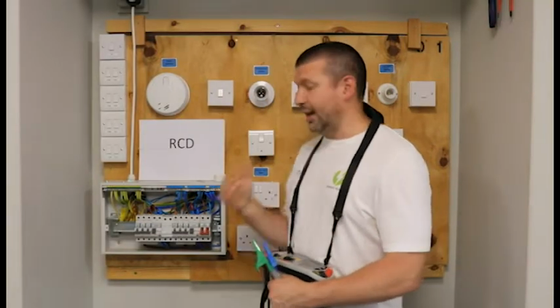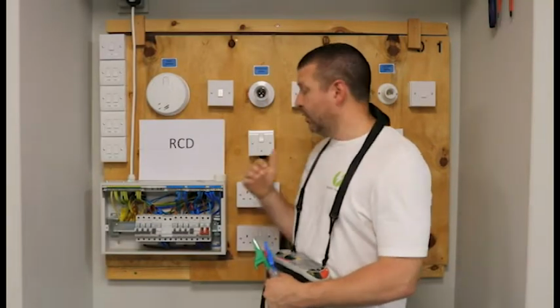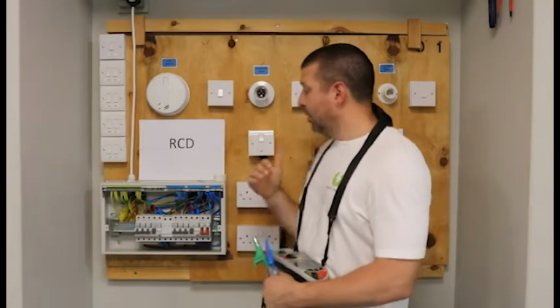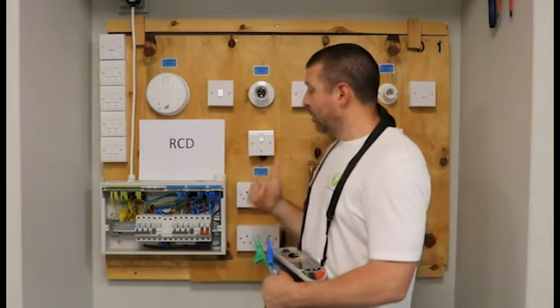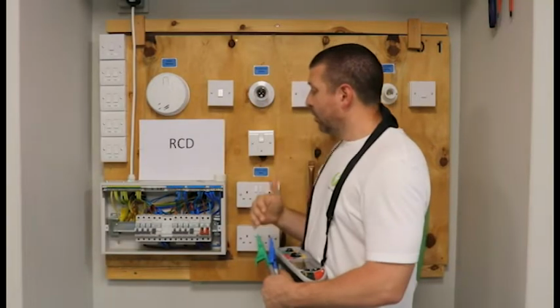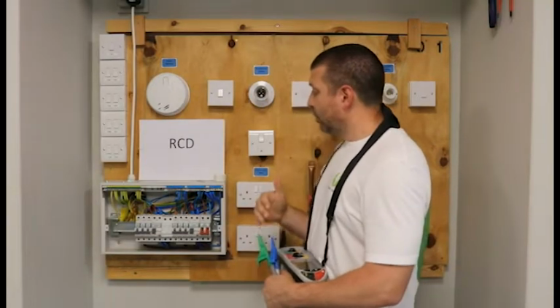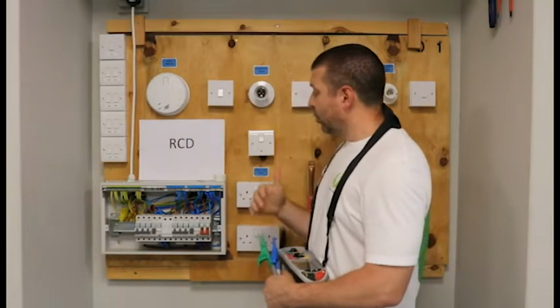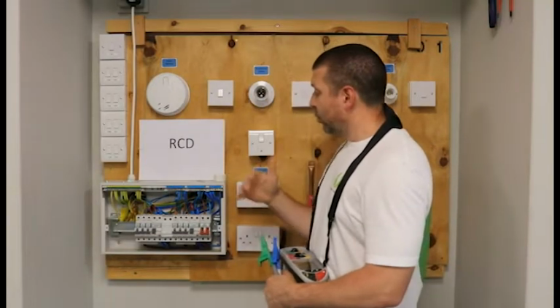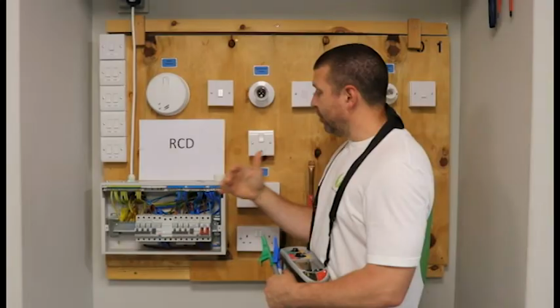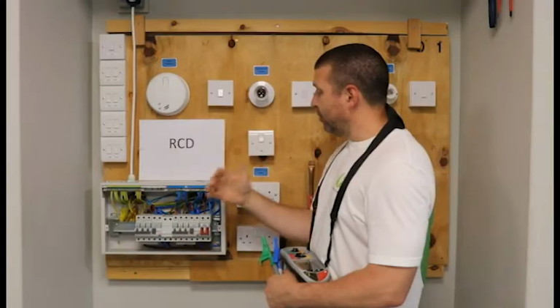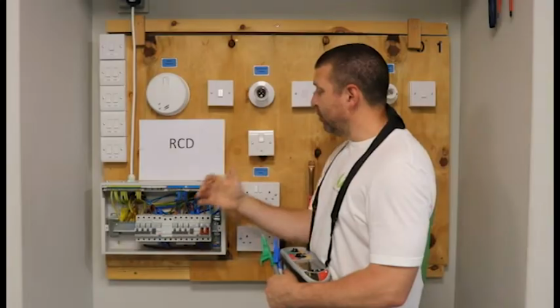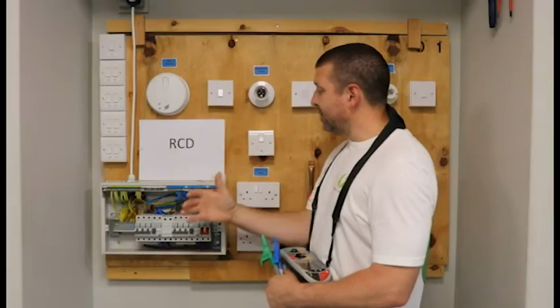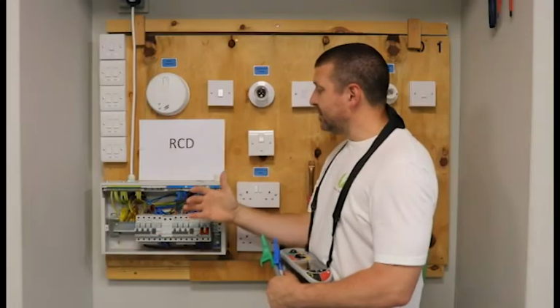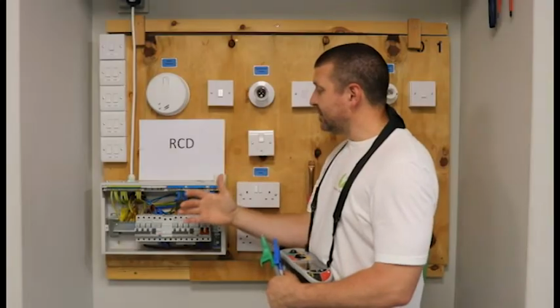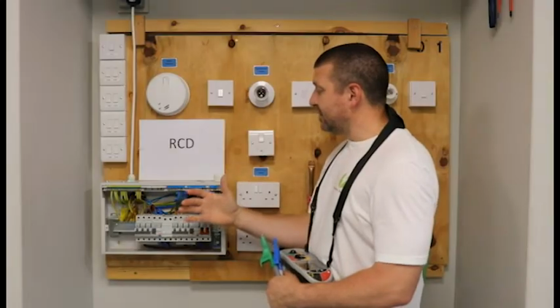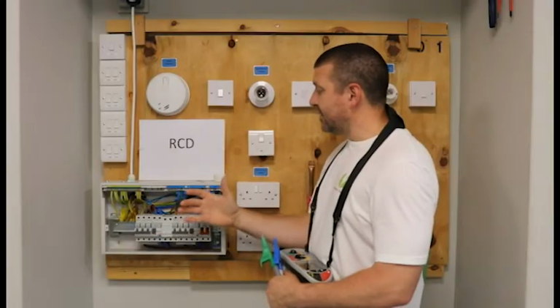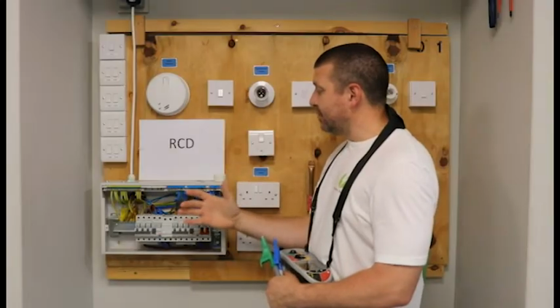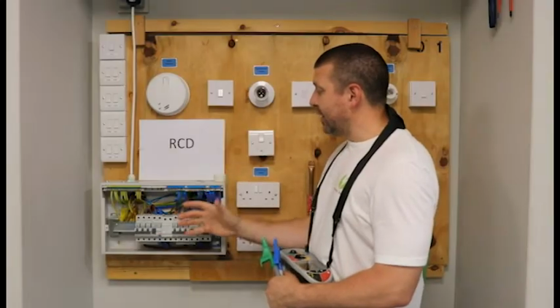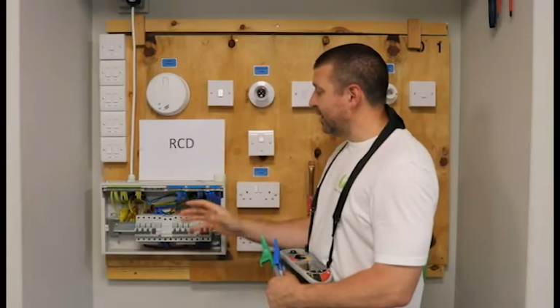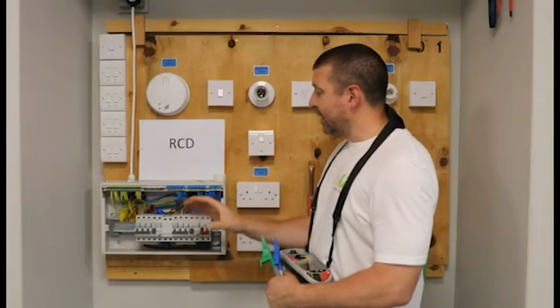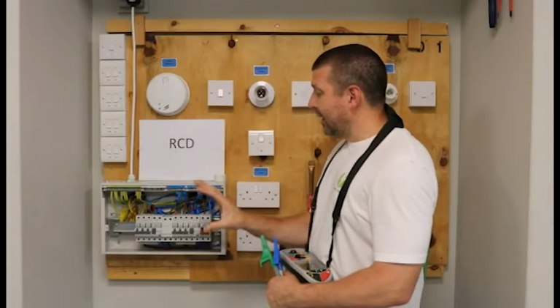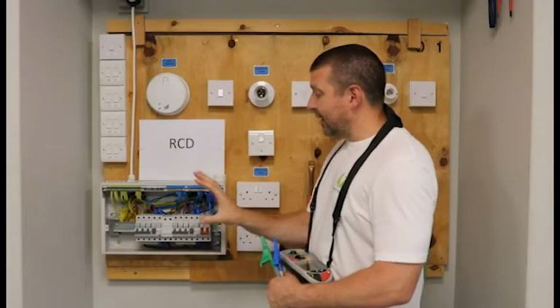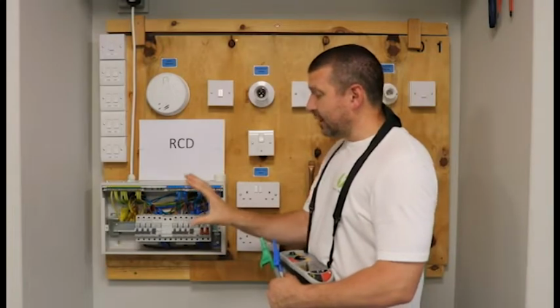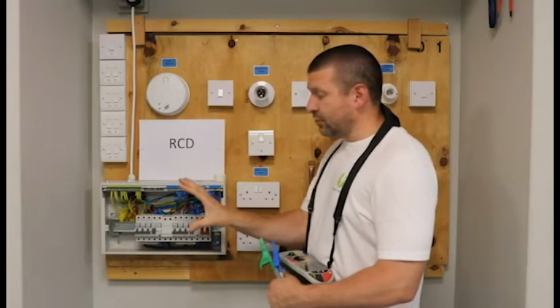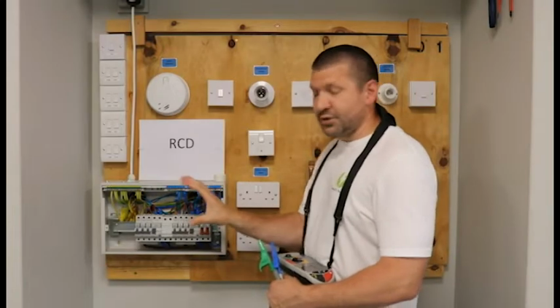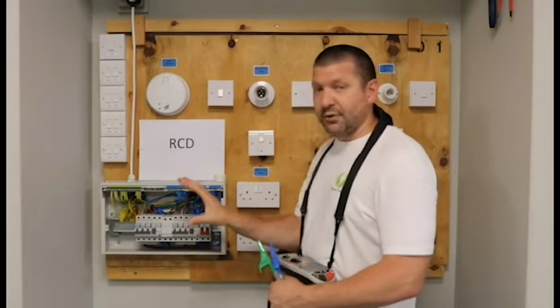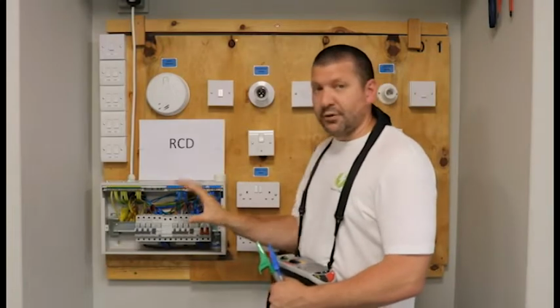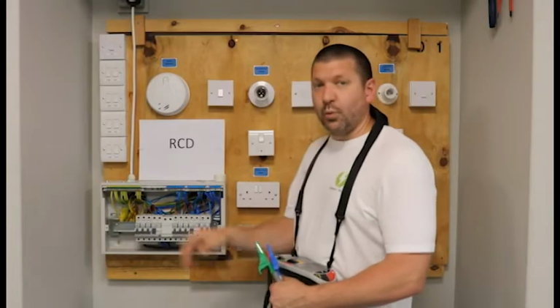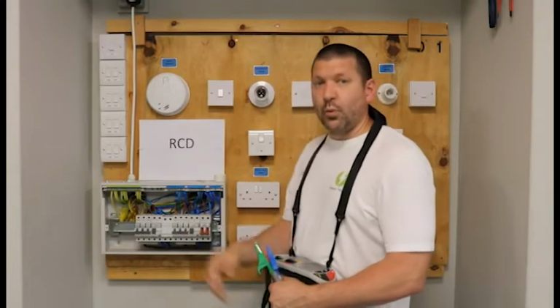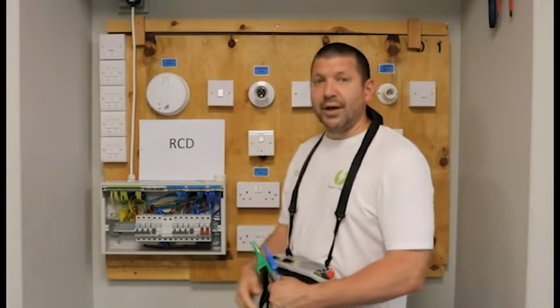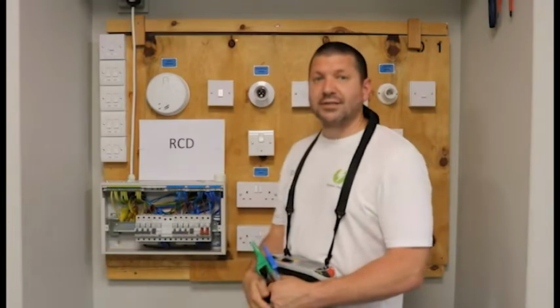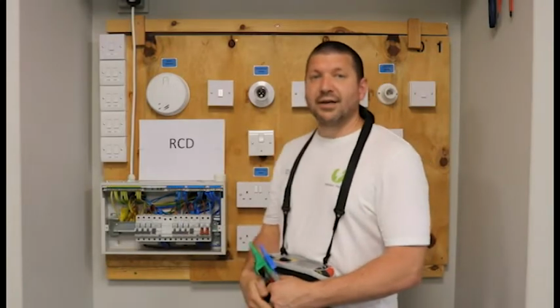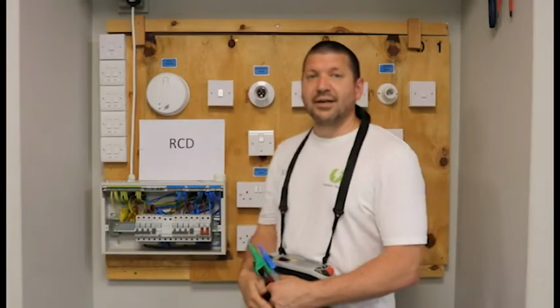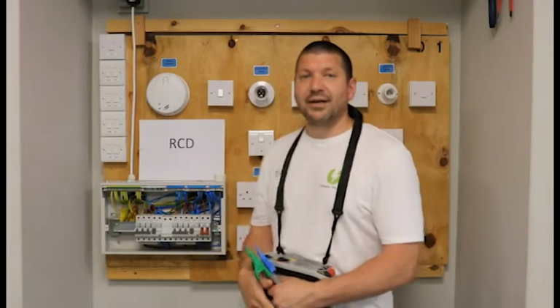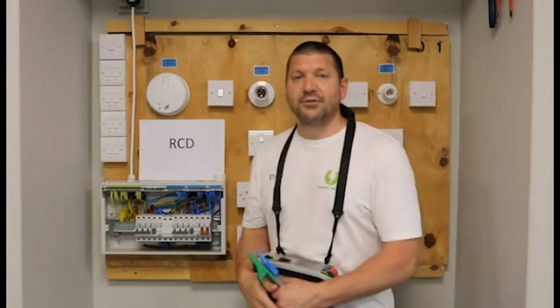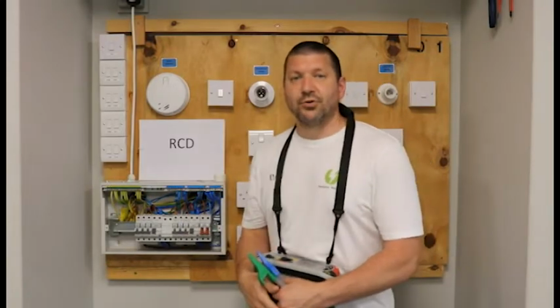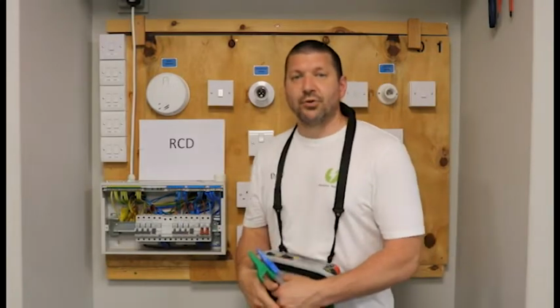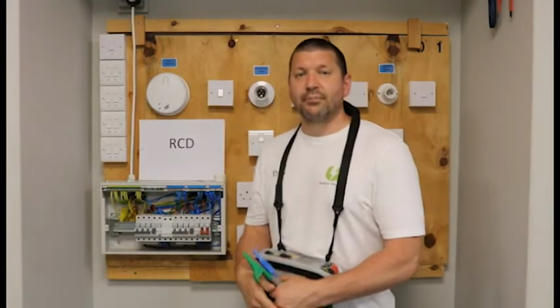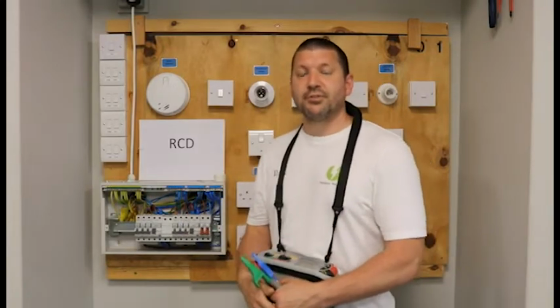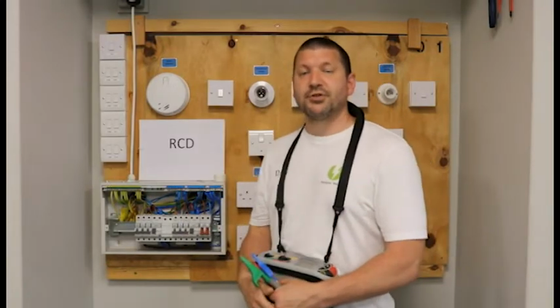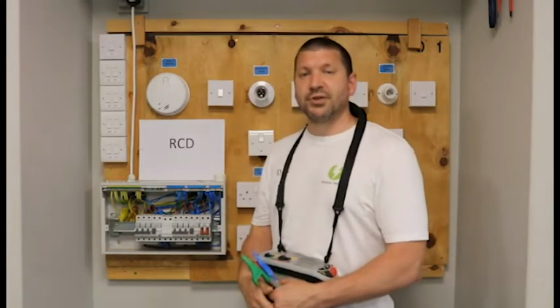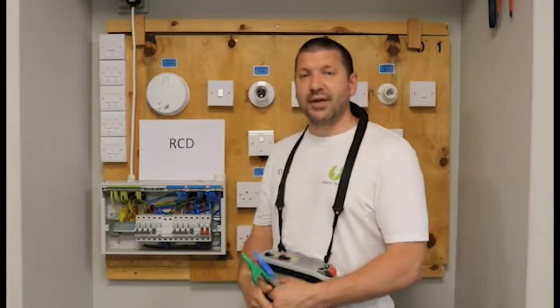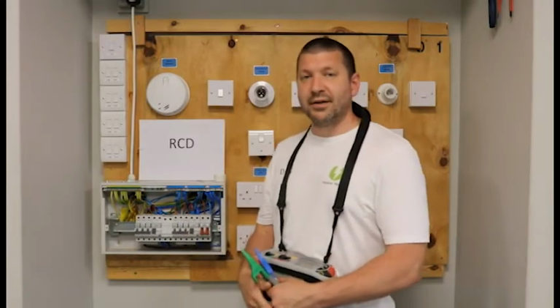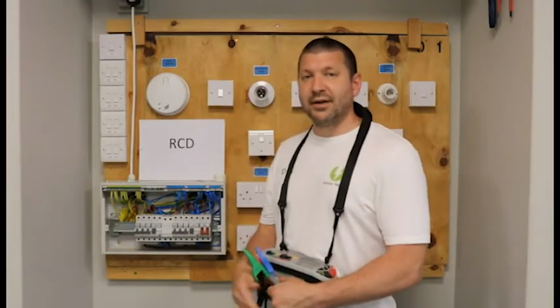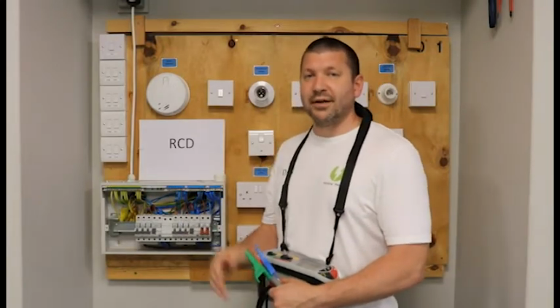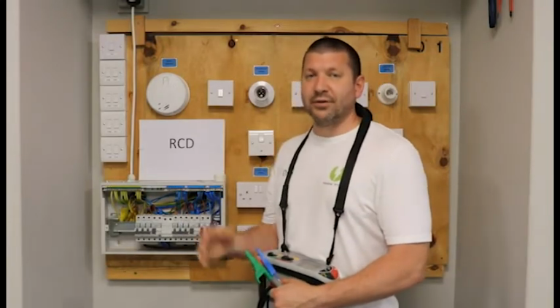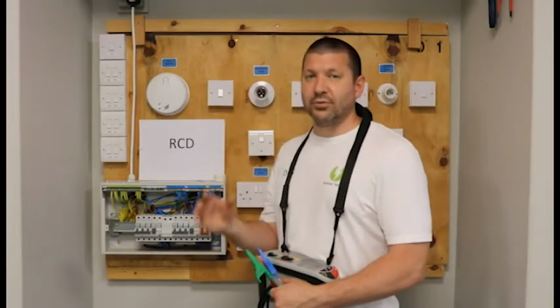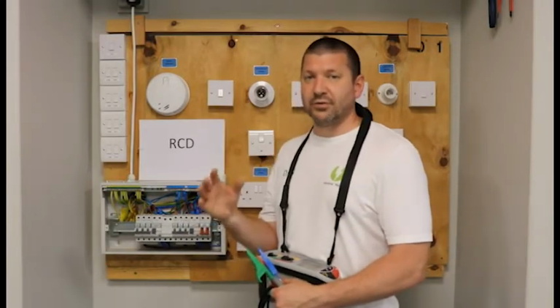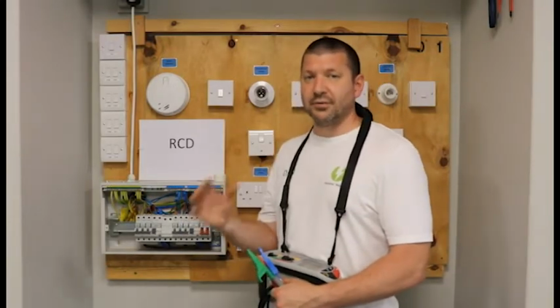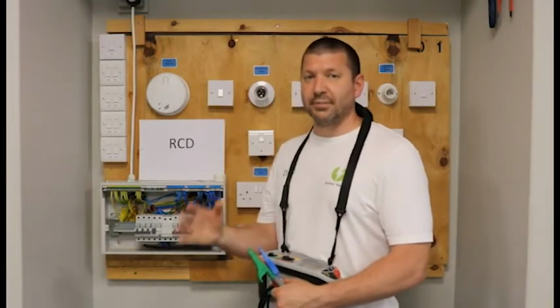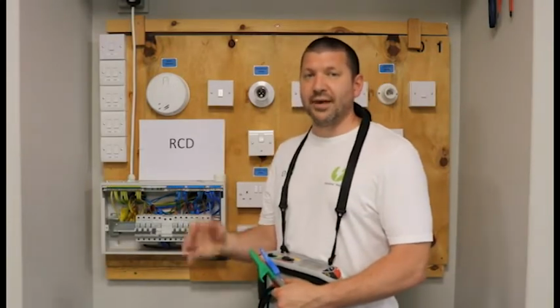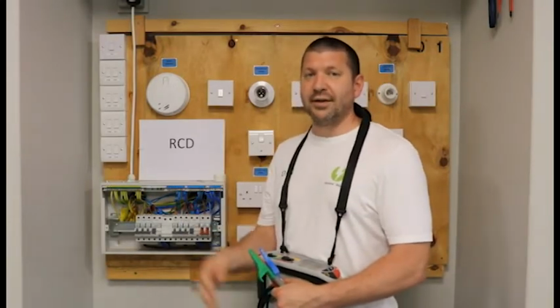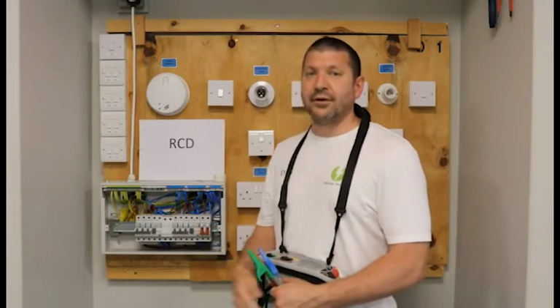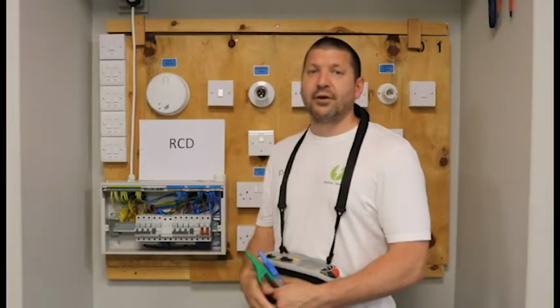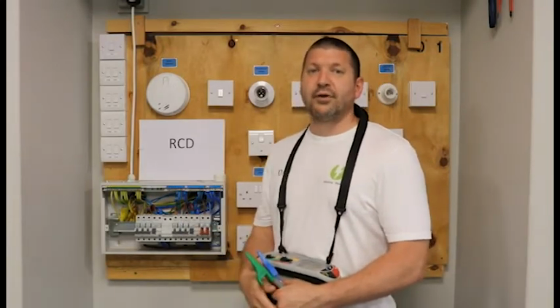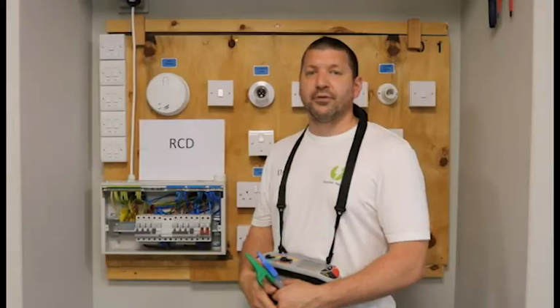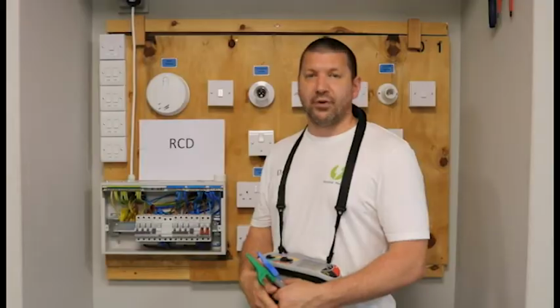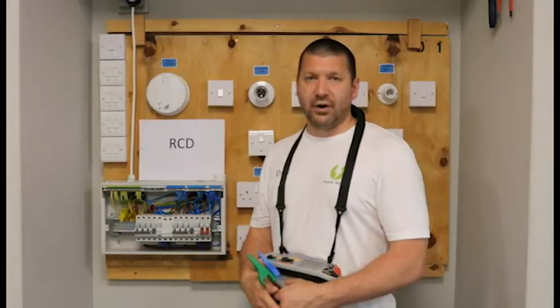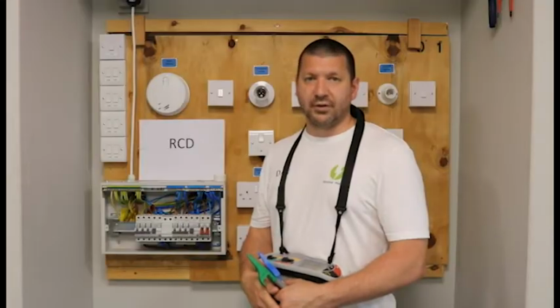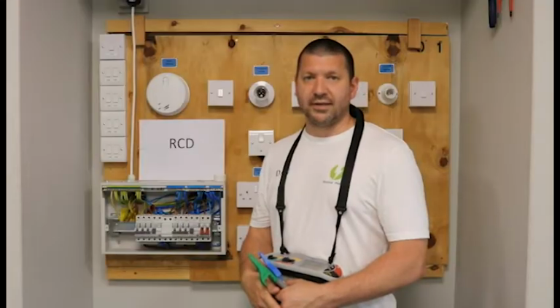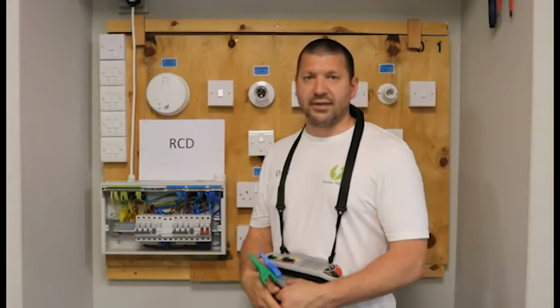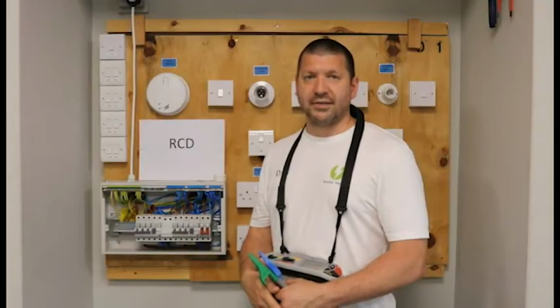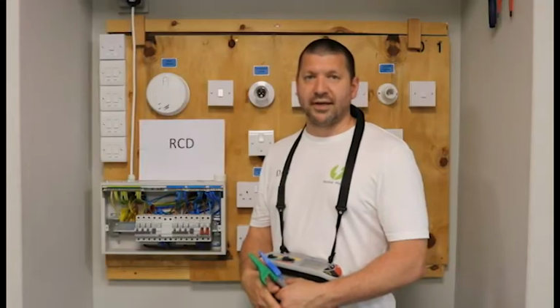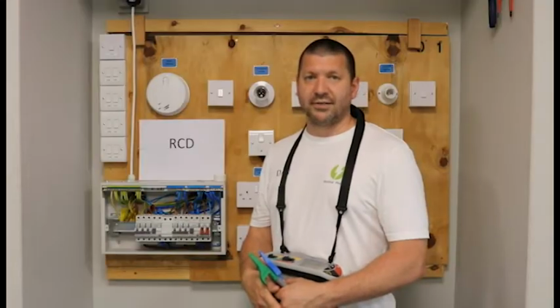Now we will move into the DB and I will show you where to connect to your machine in order to begin your RCD test.